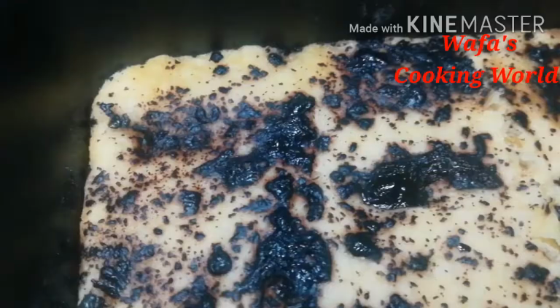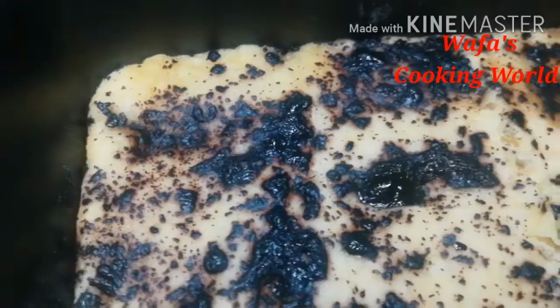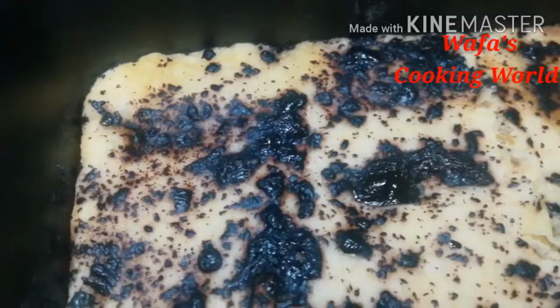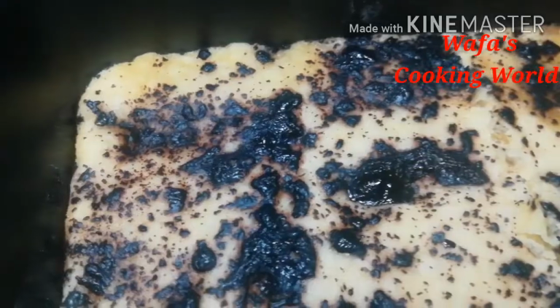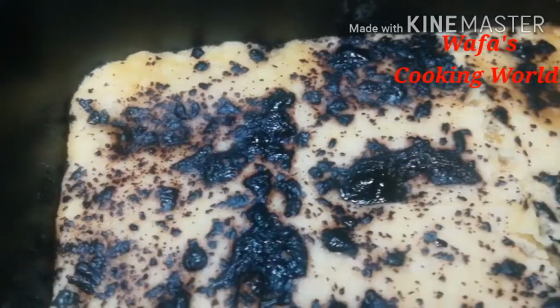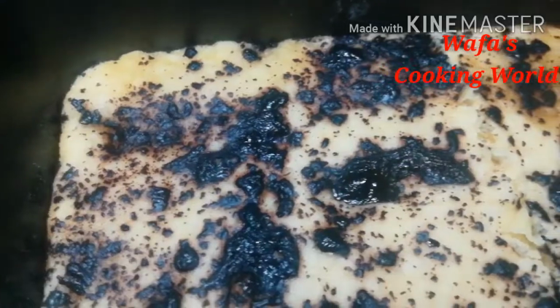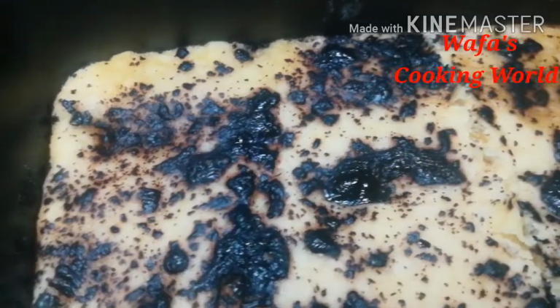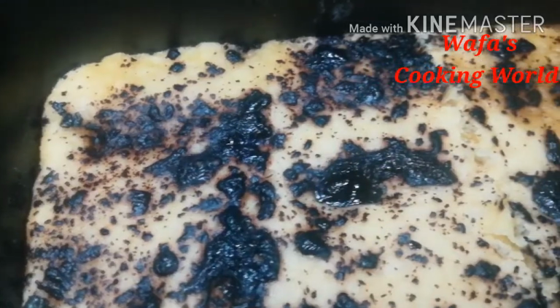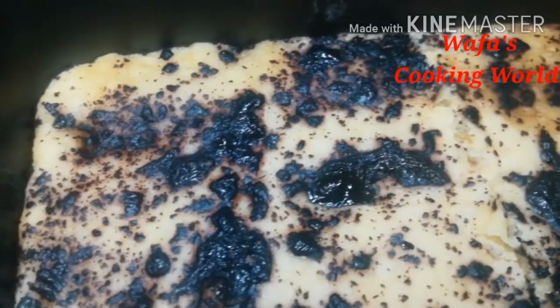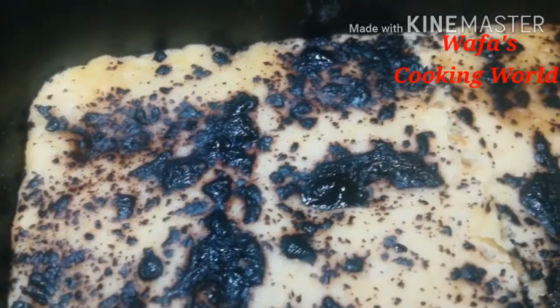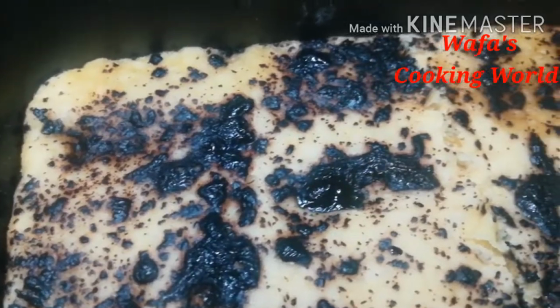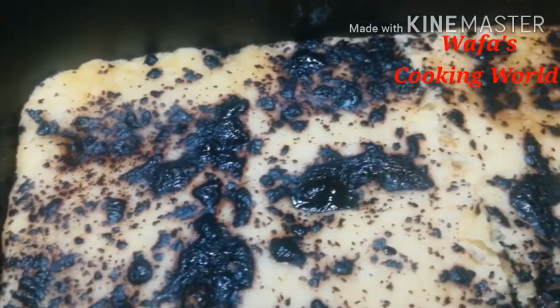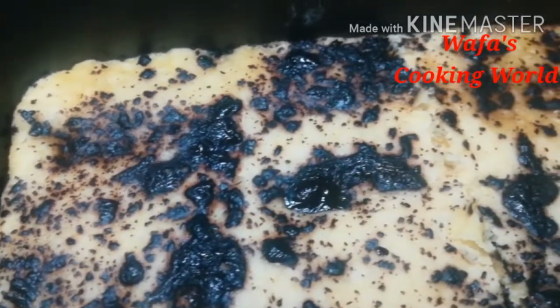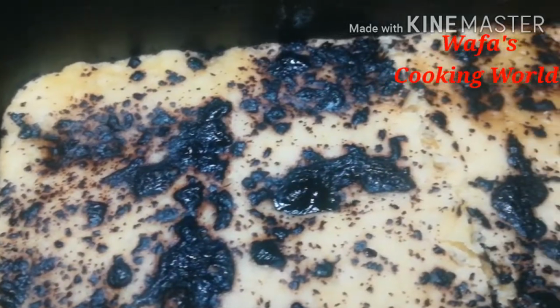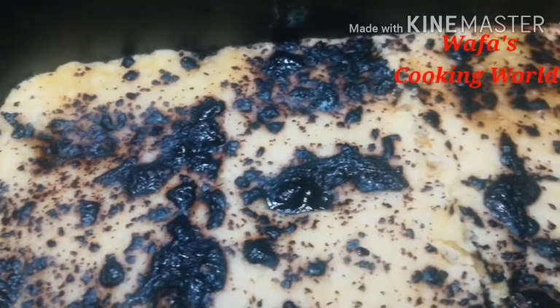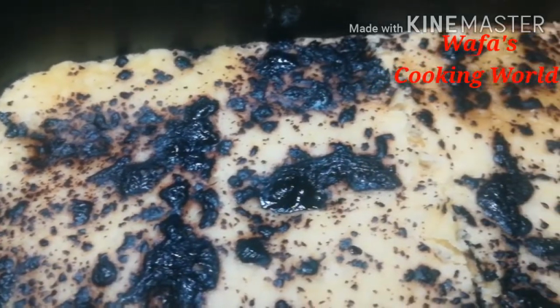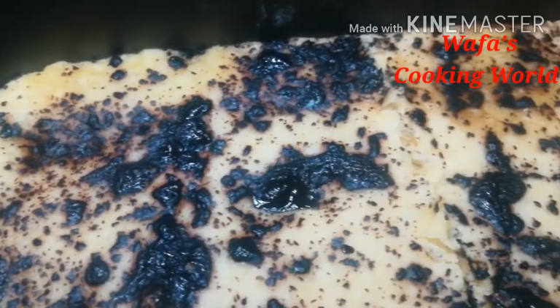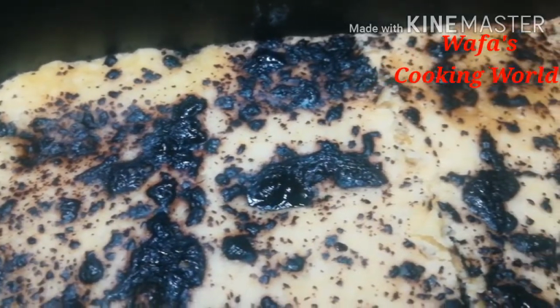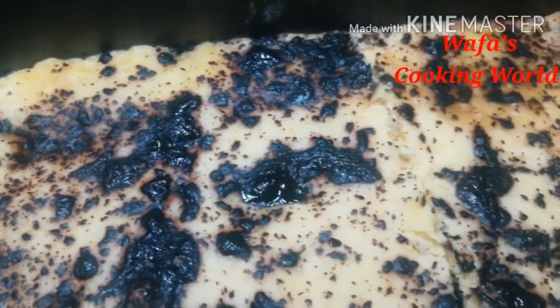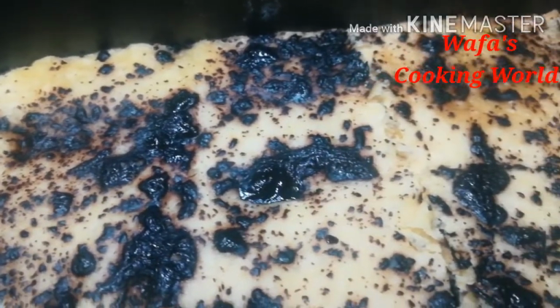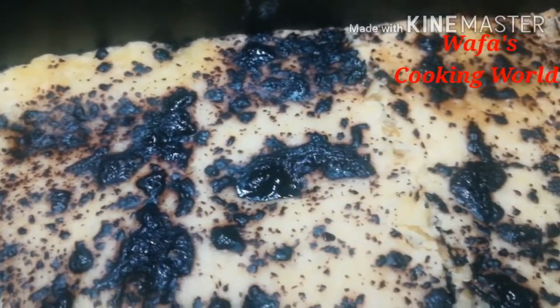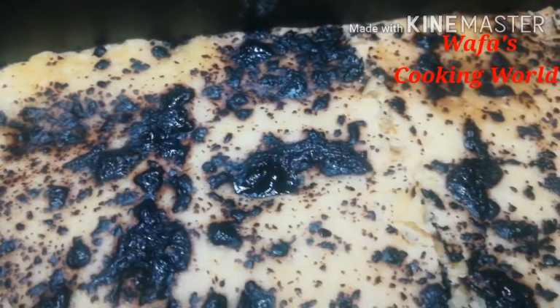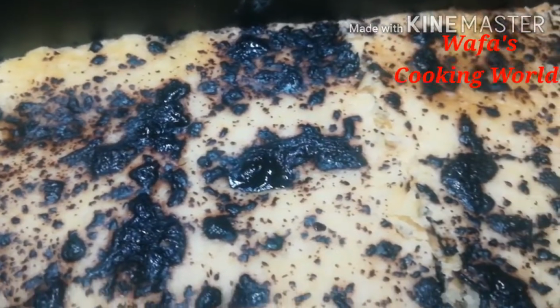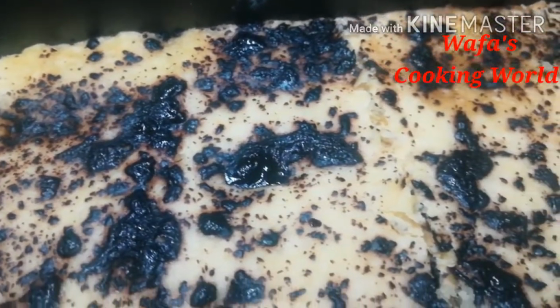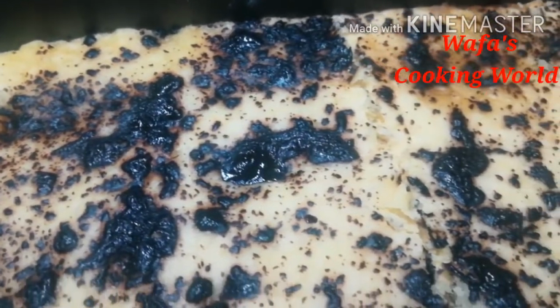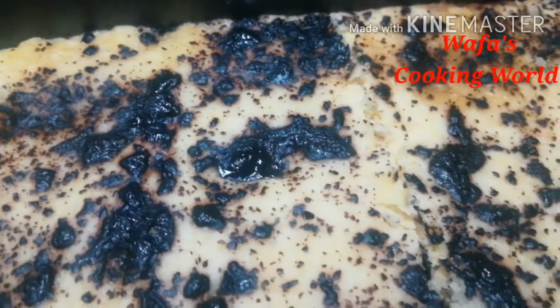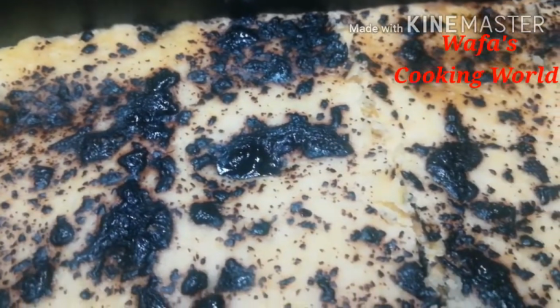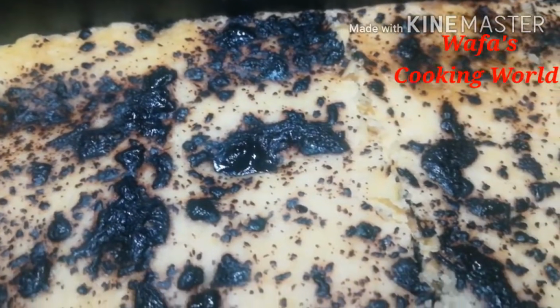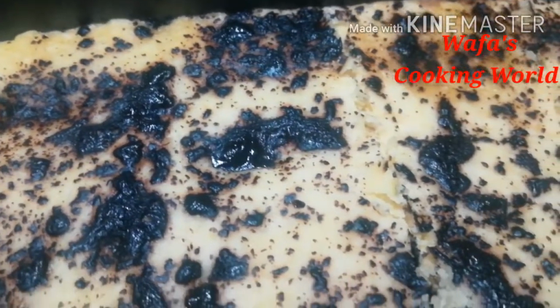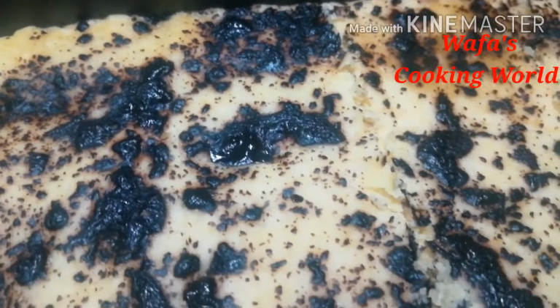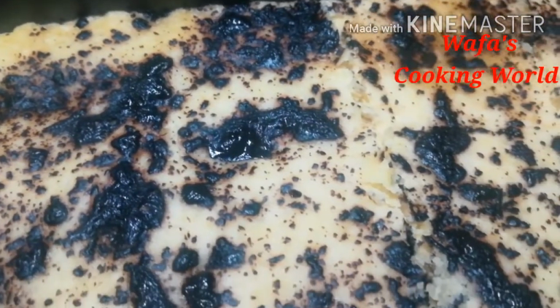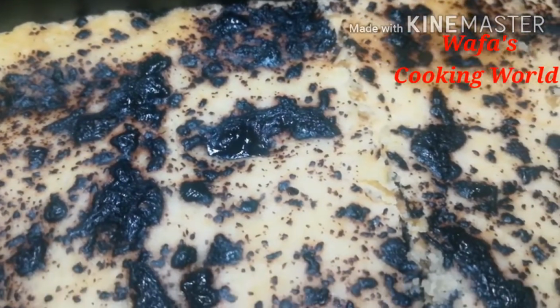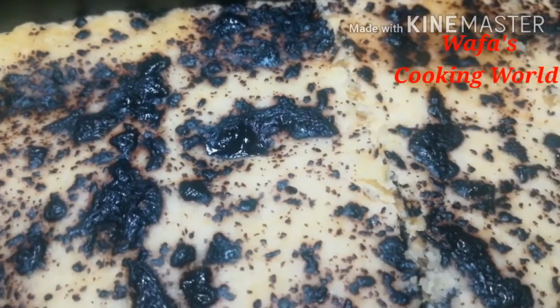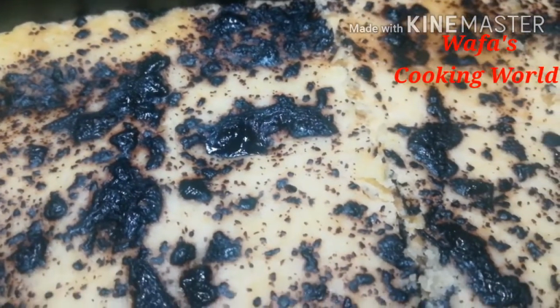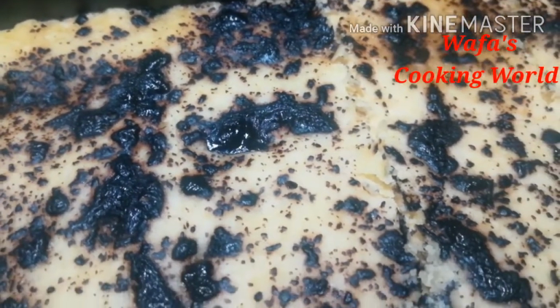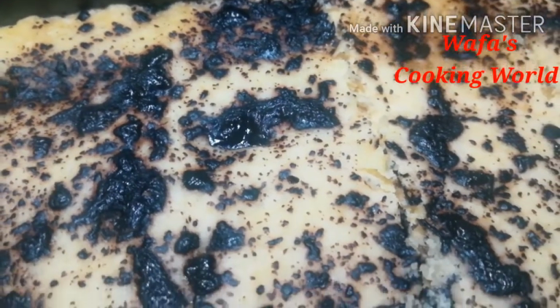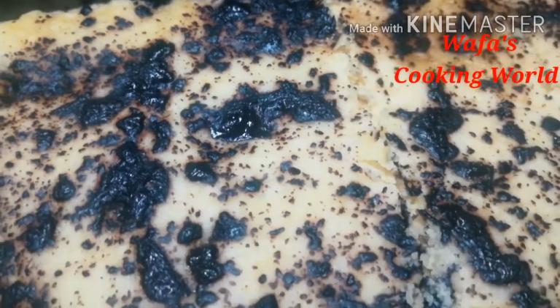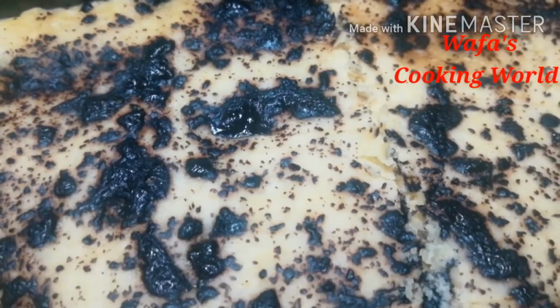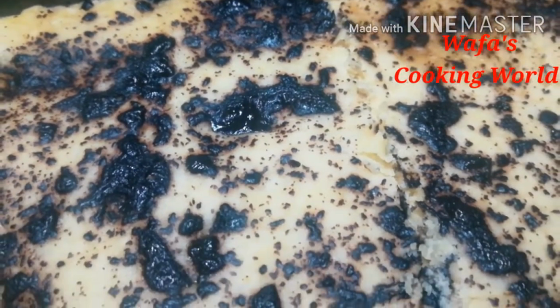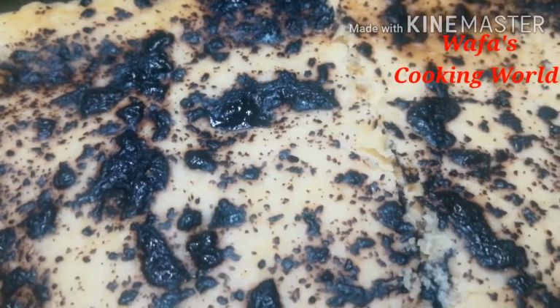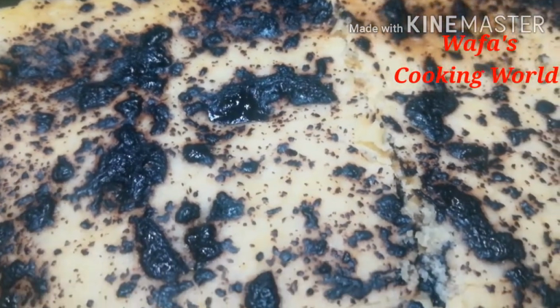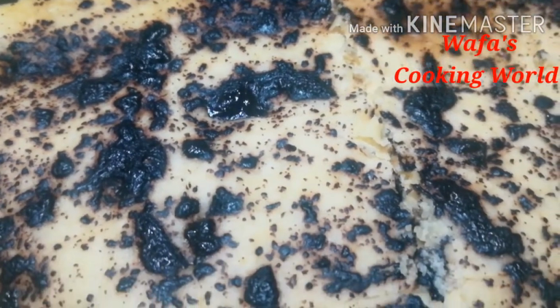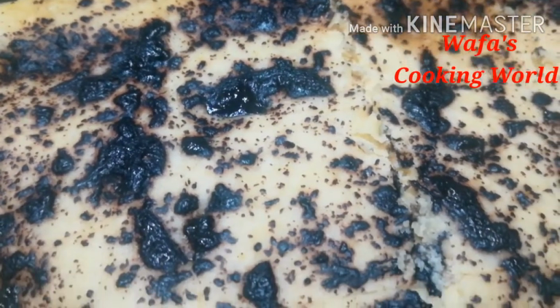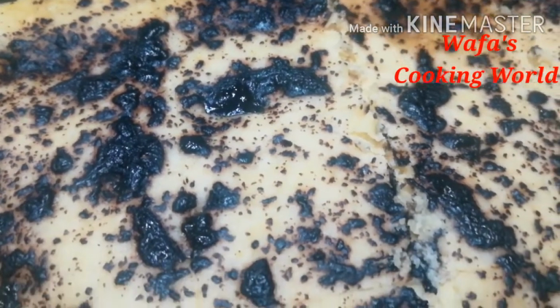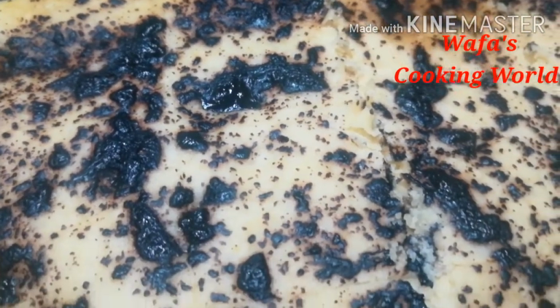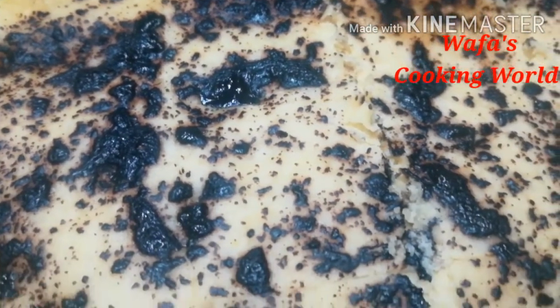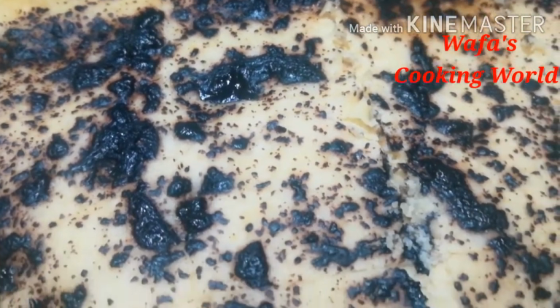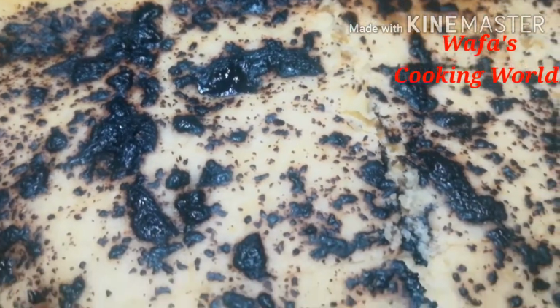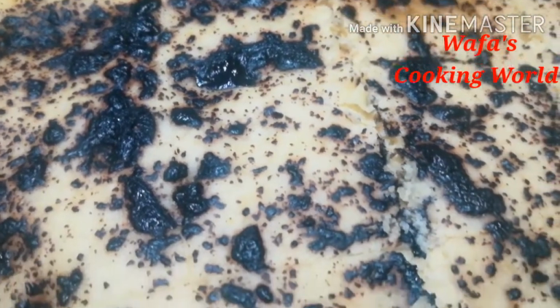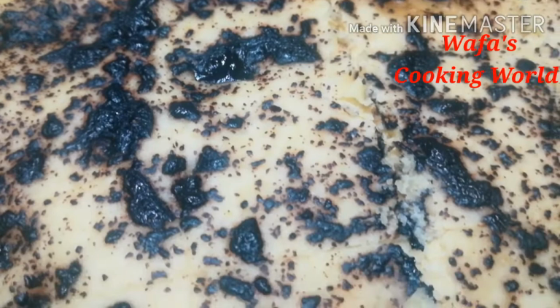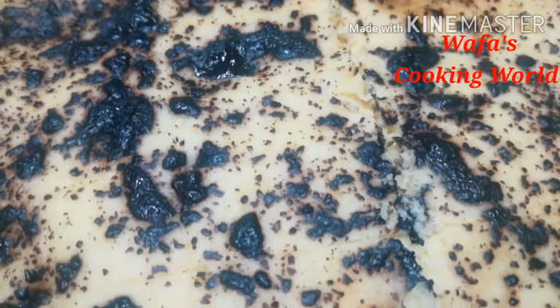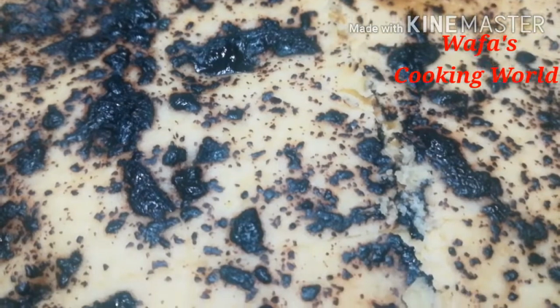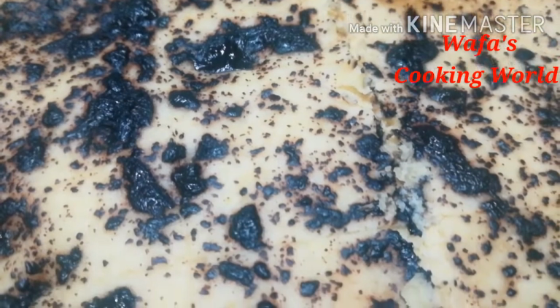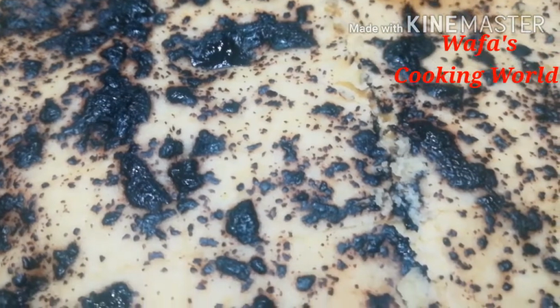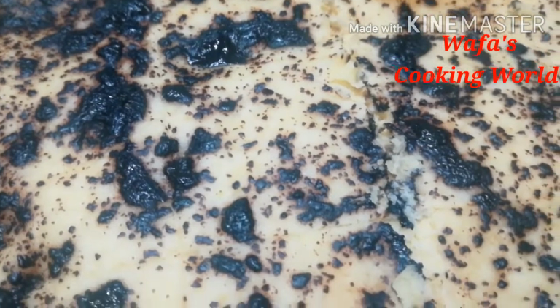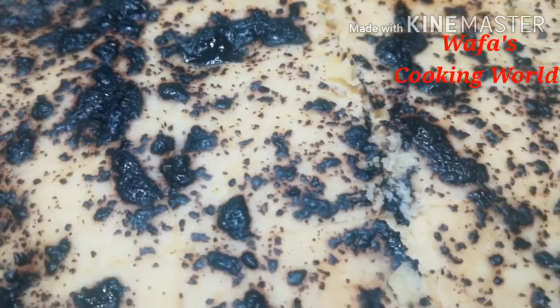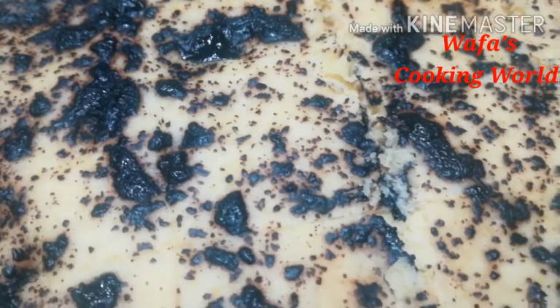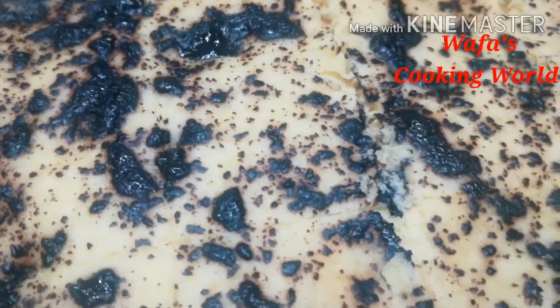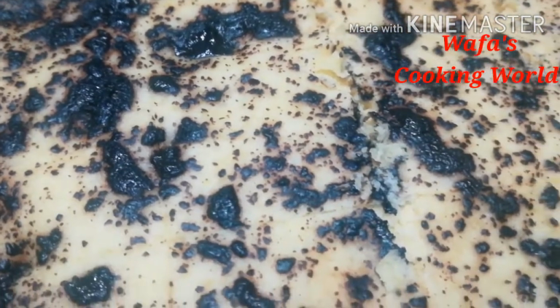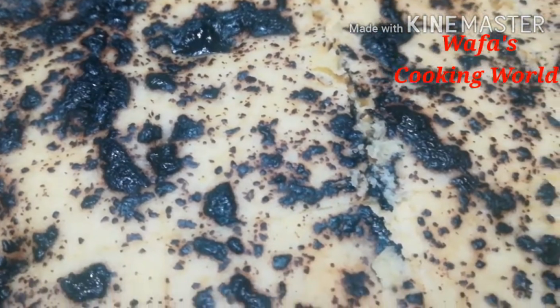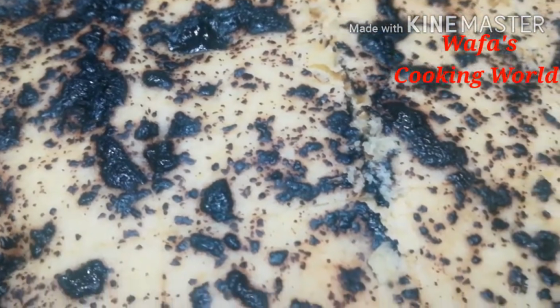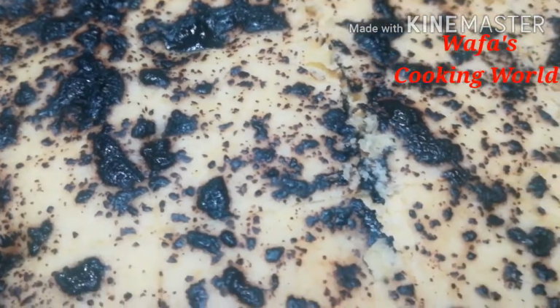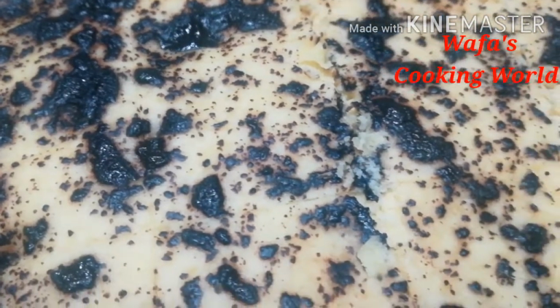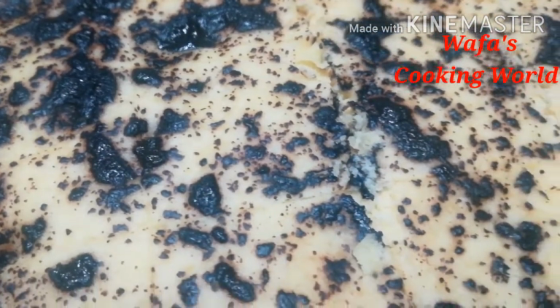Hello friends! Welcome back to our channel. This is a video about biscuits. I will show you how to make biscuits.